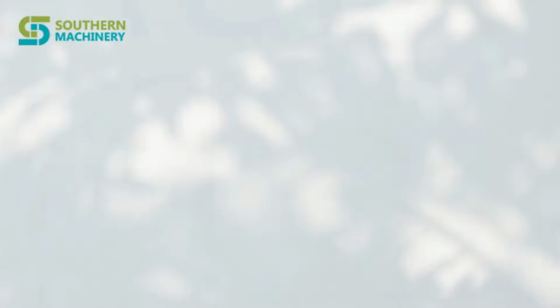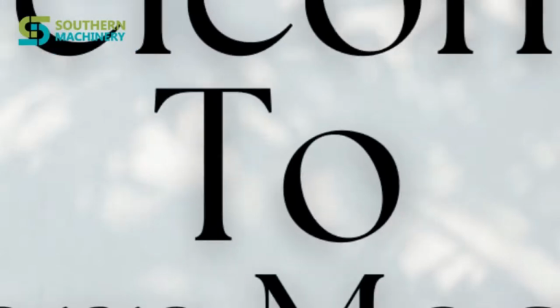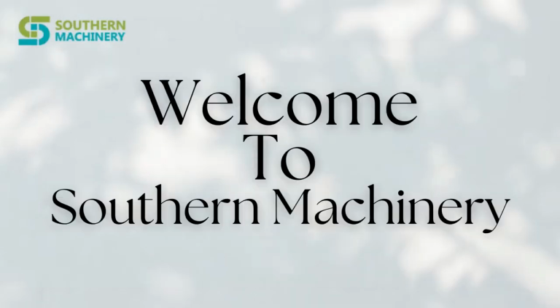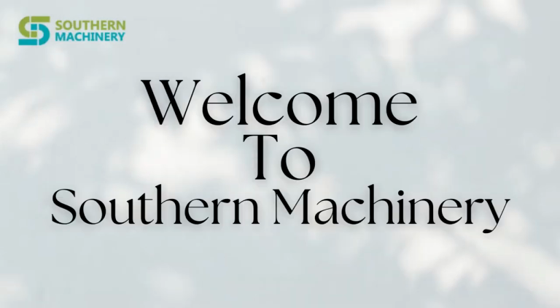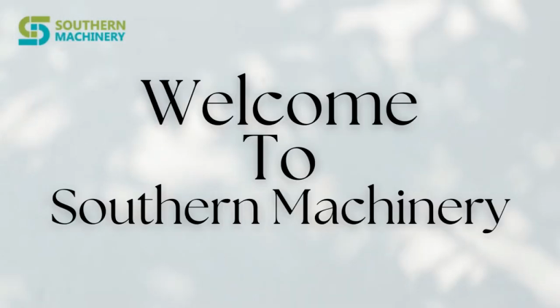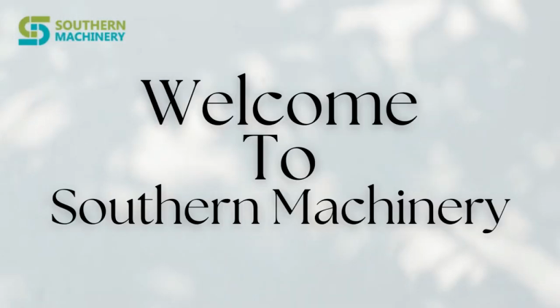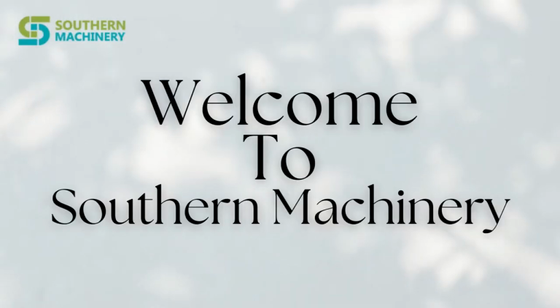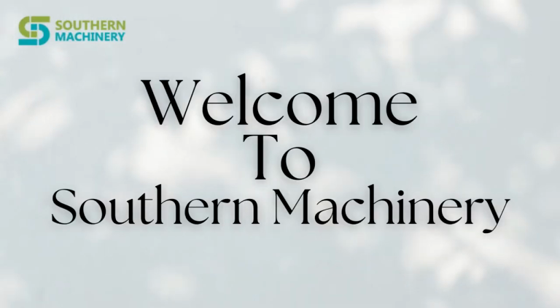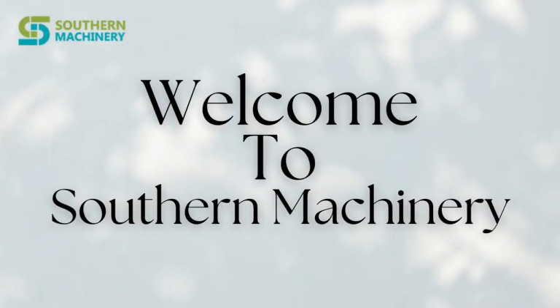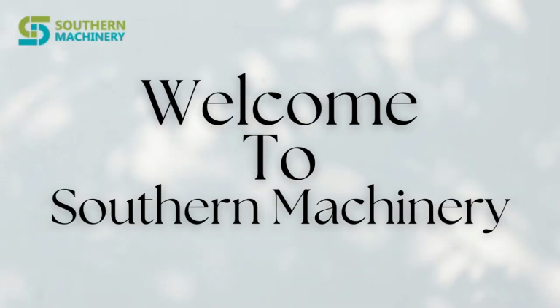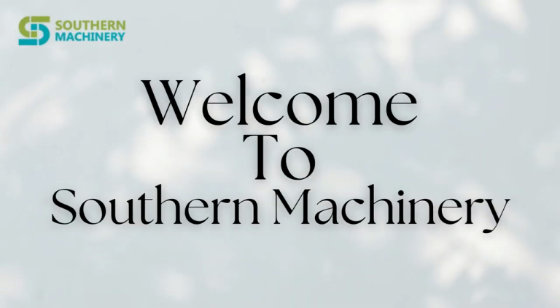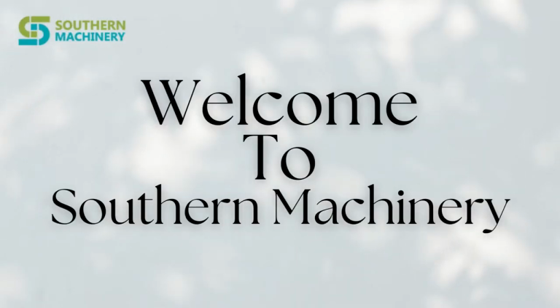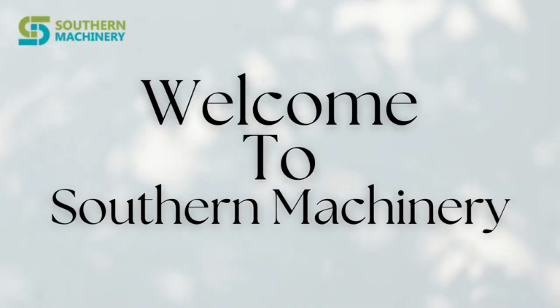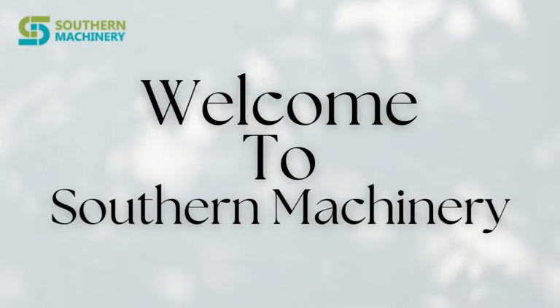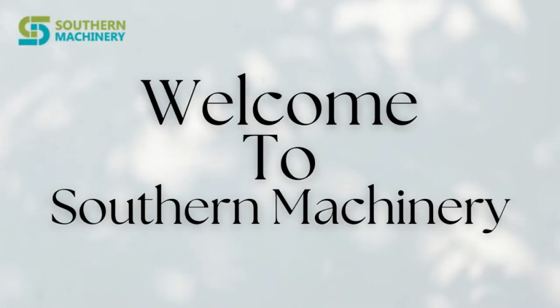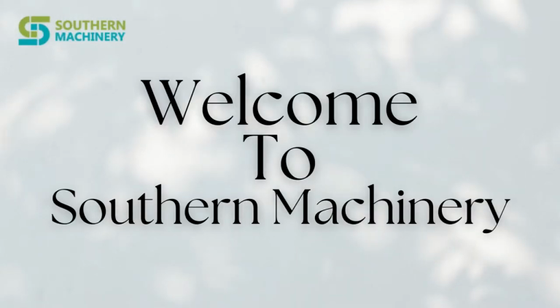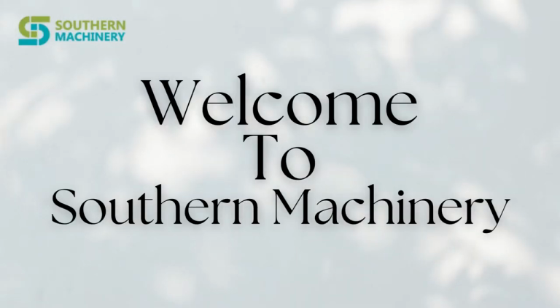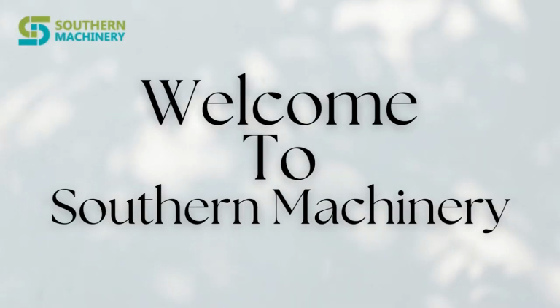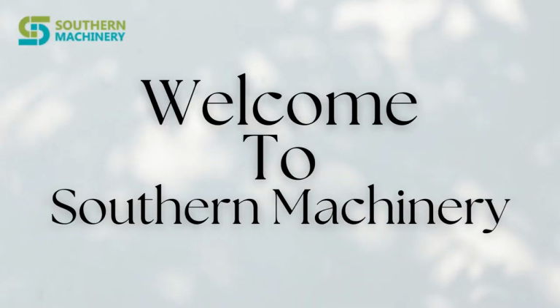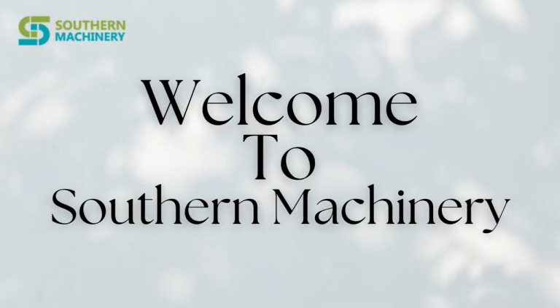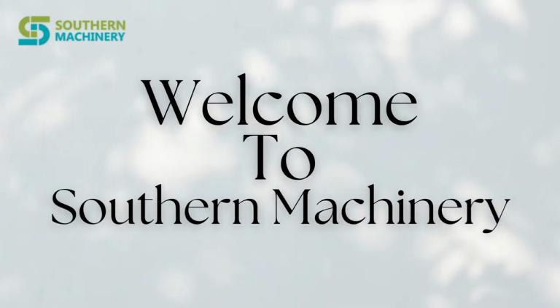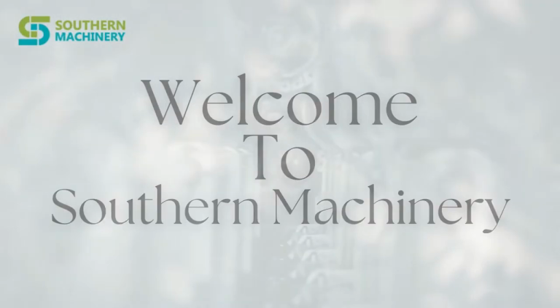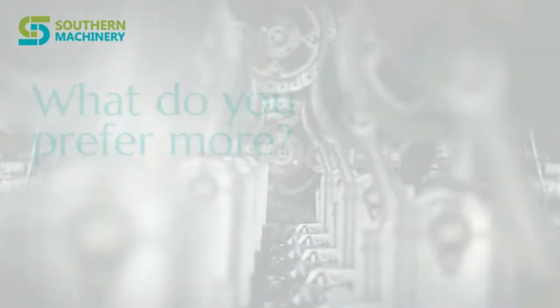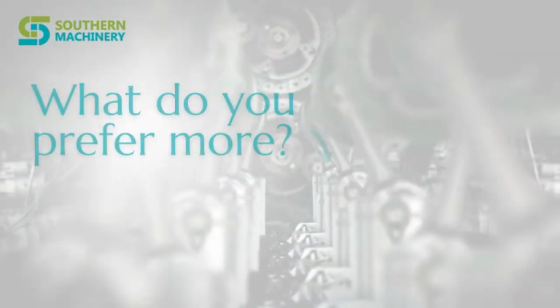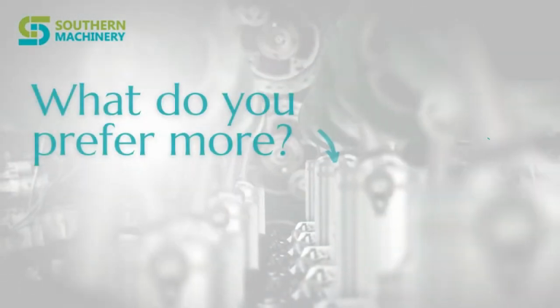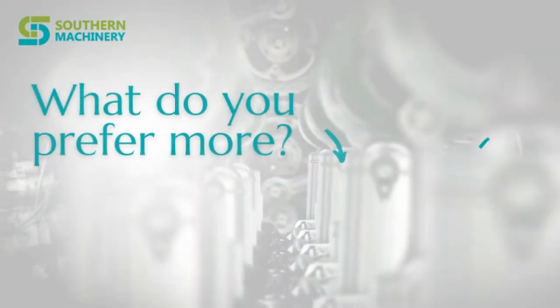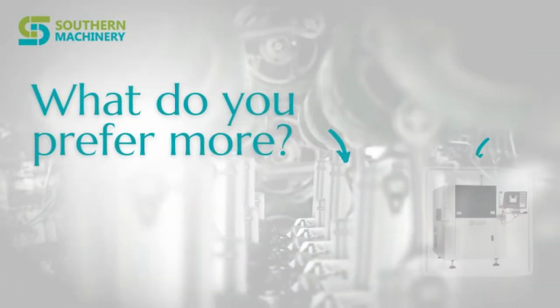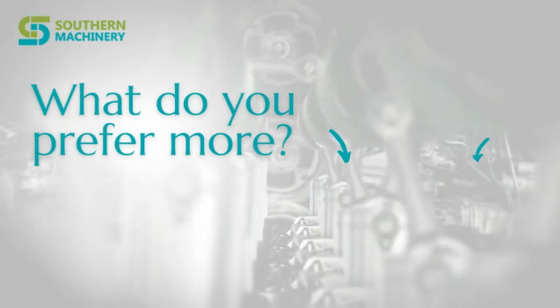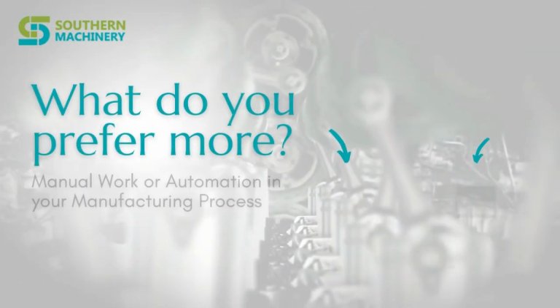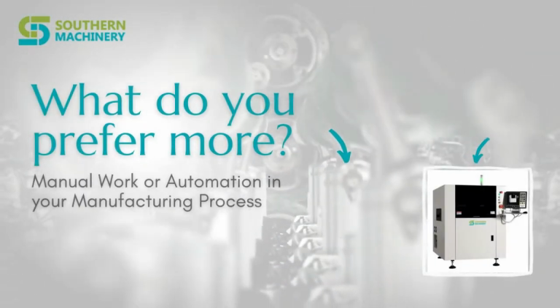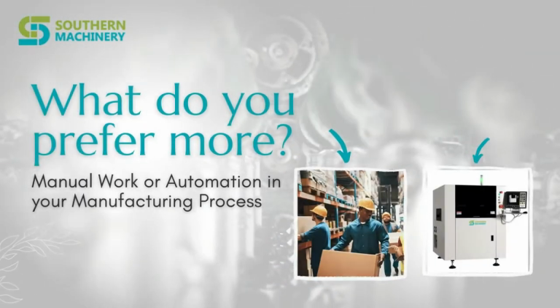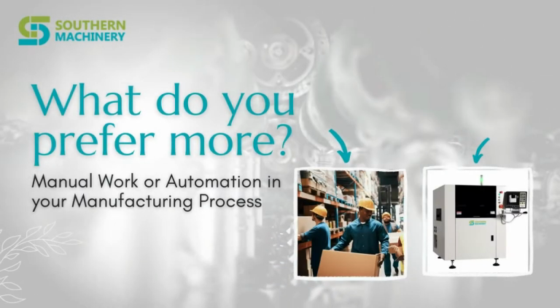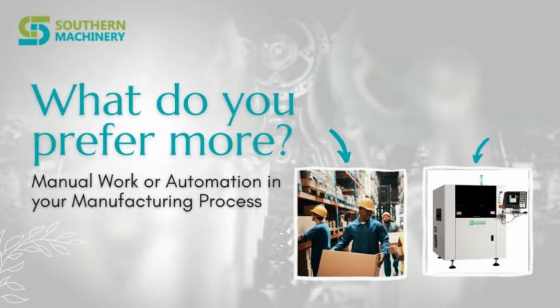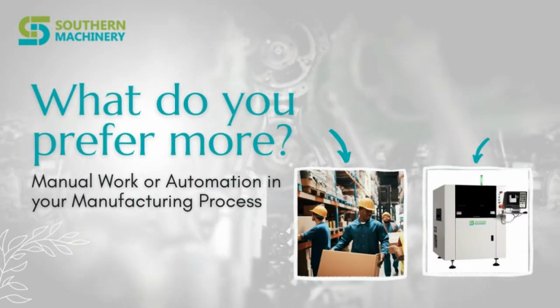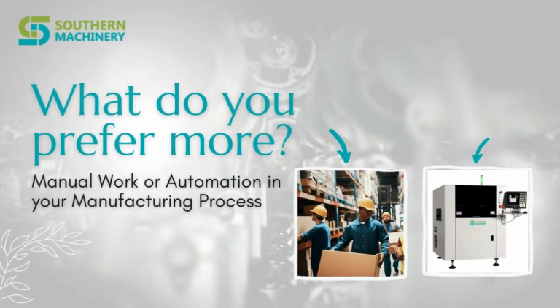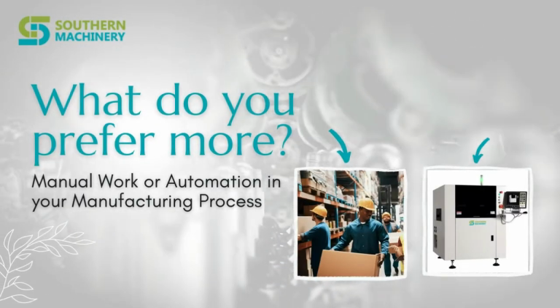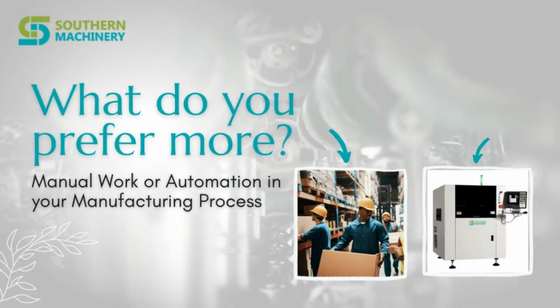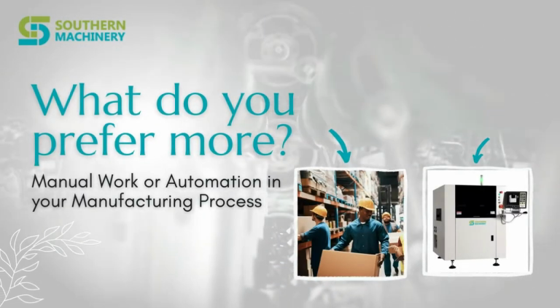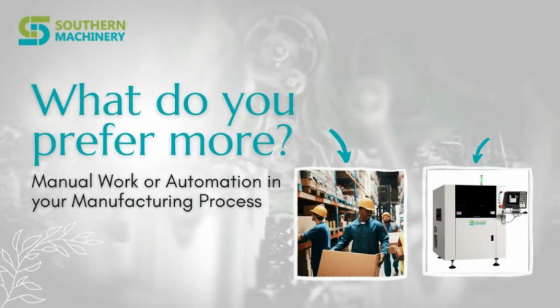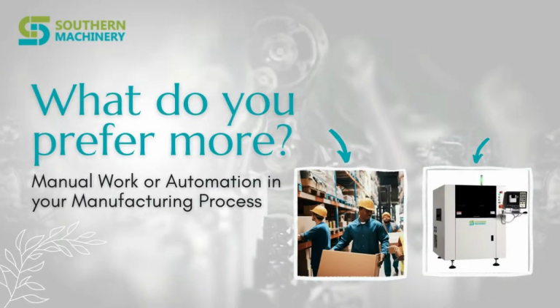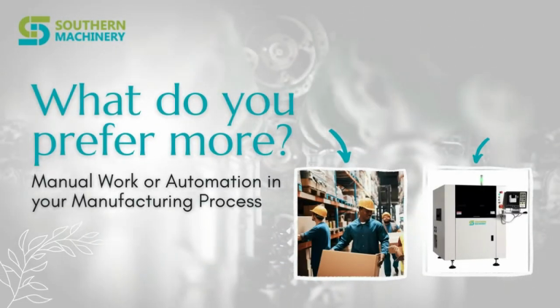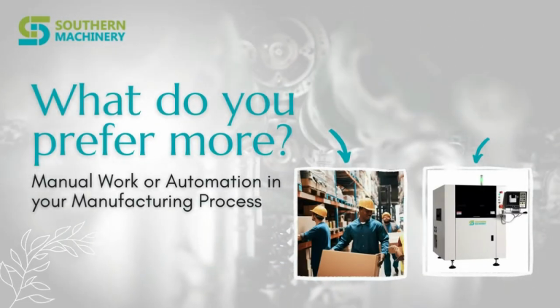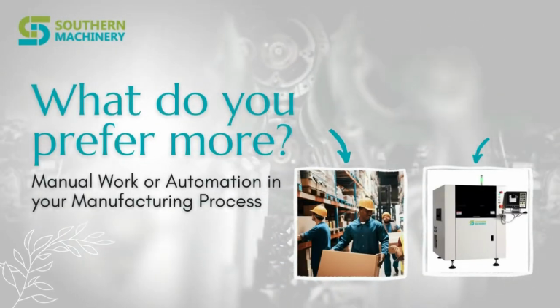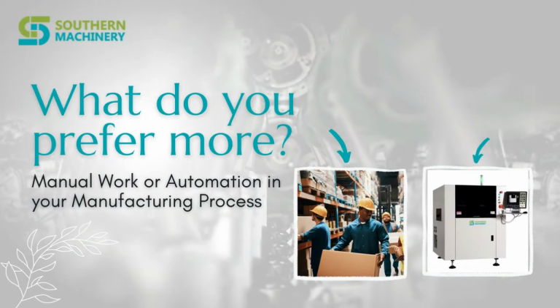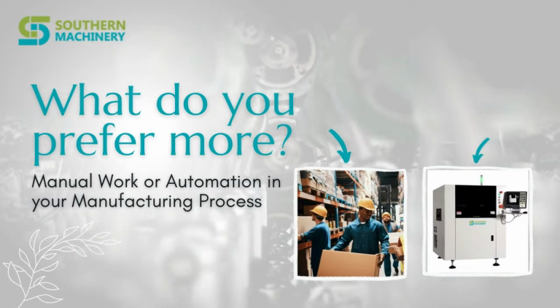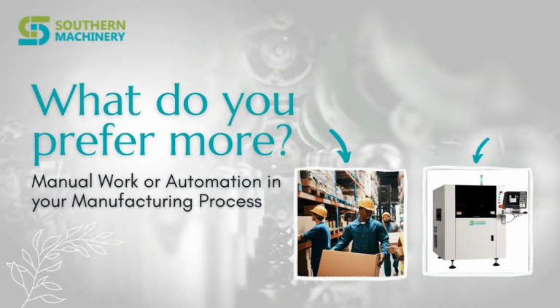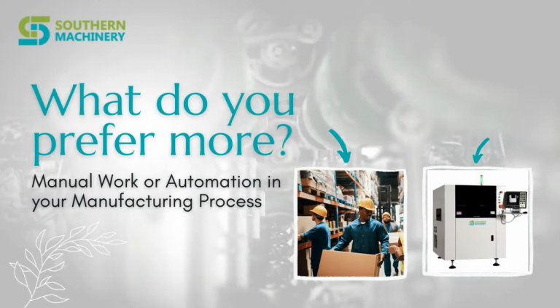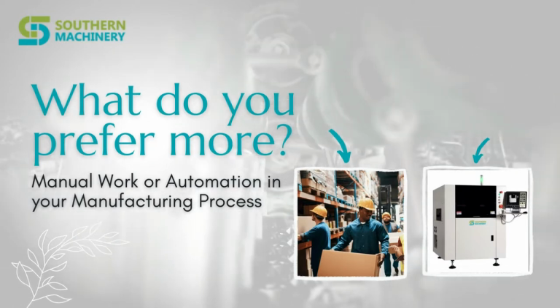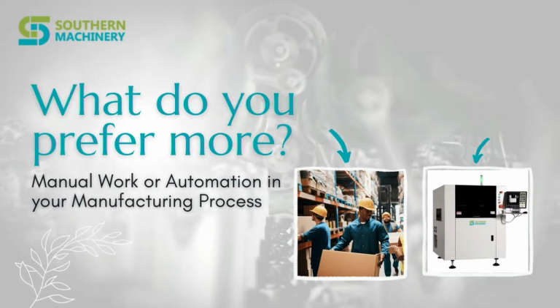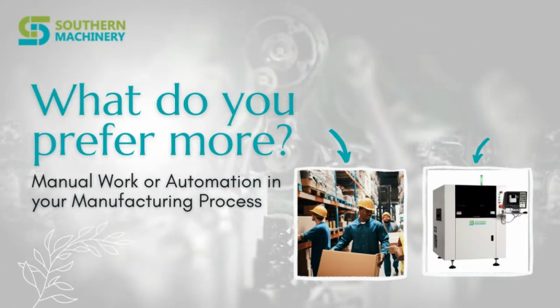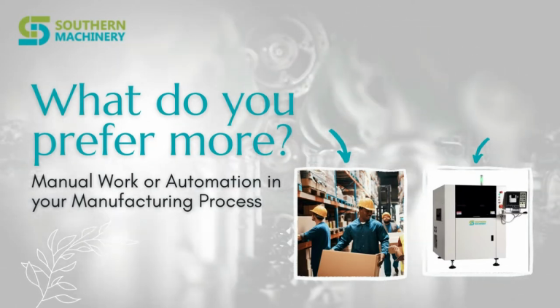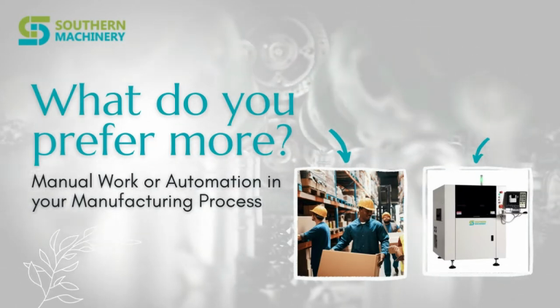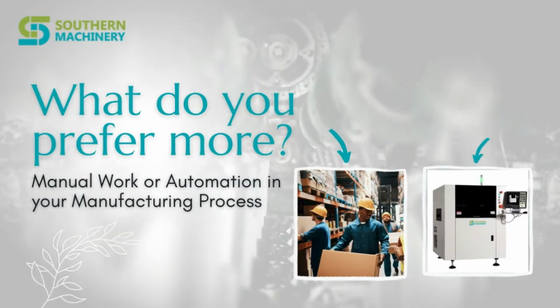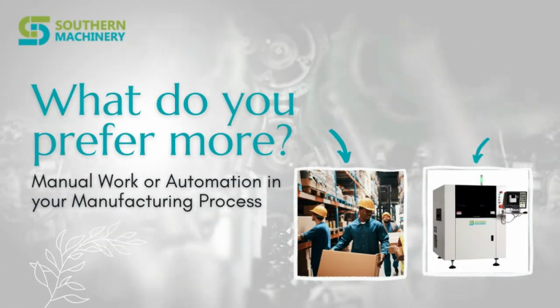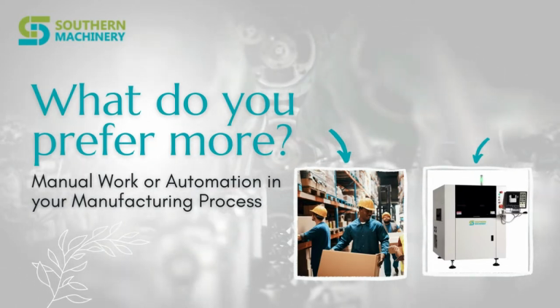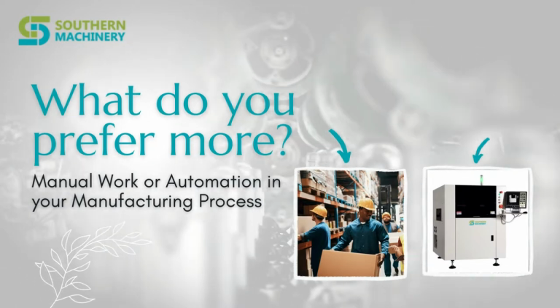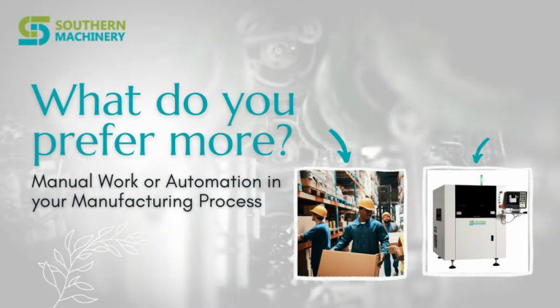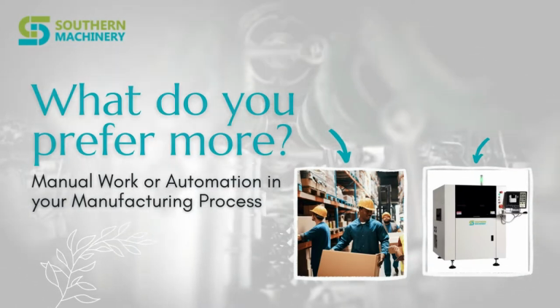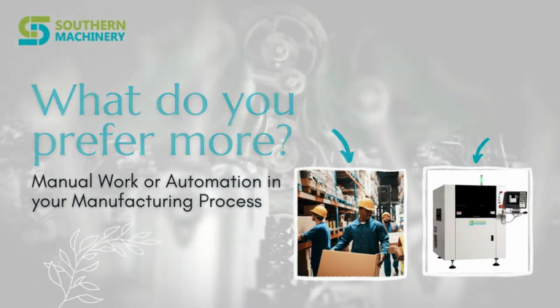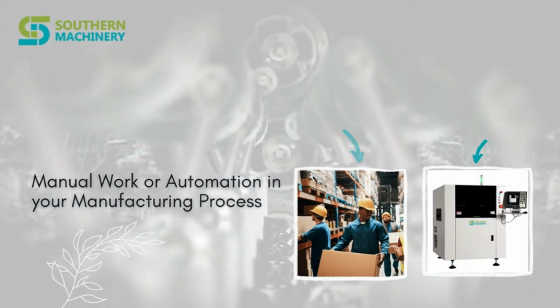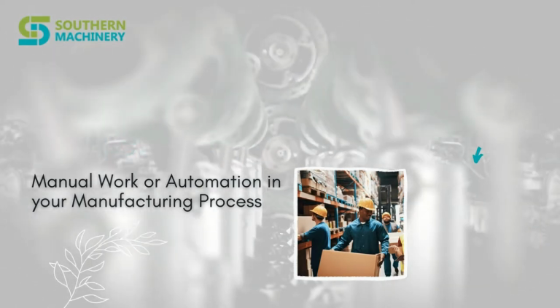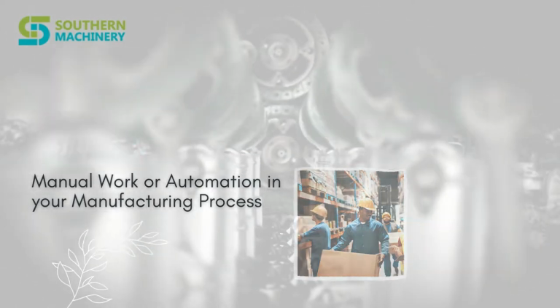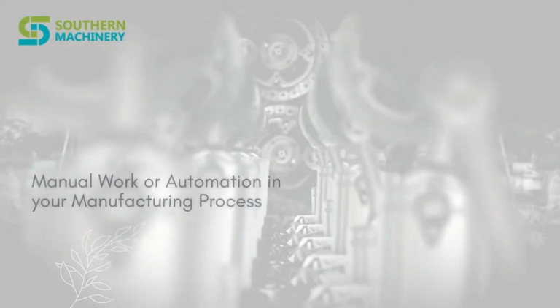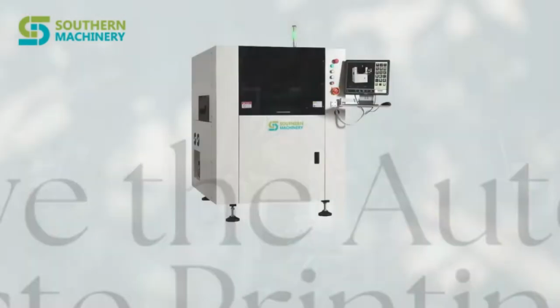Welcome to Southern Machinery. What do you prefer more: manual work or automation in your manufacturing process?